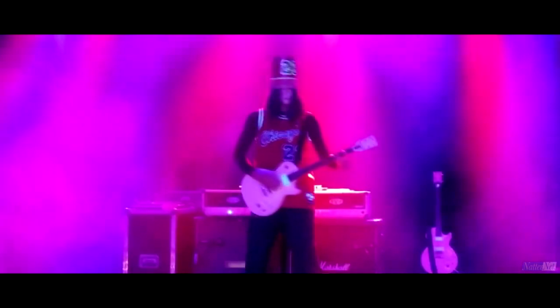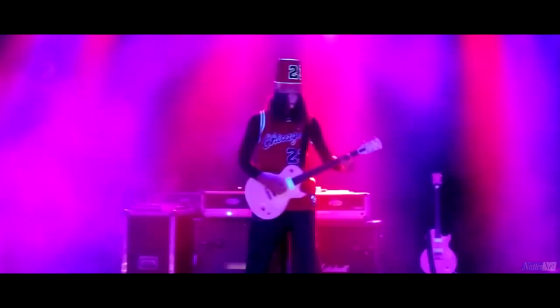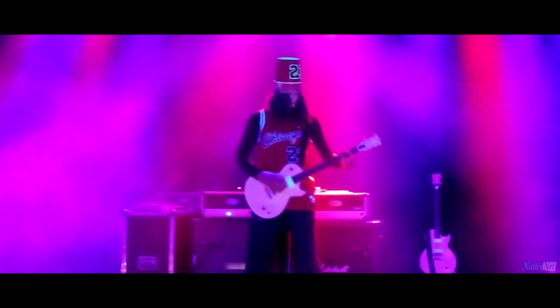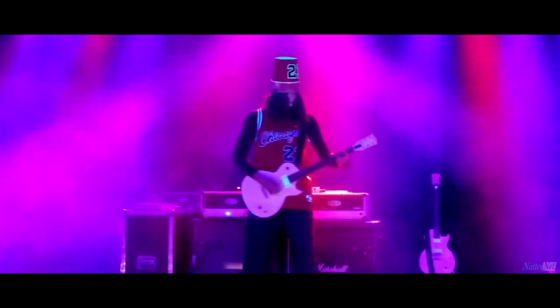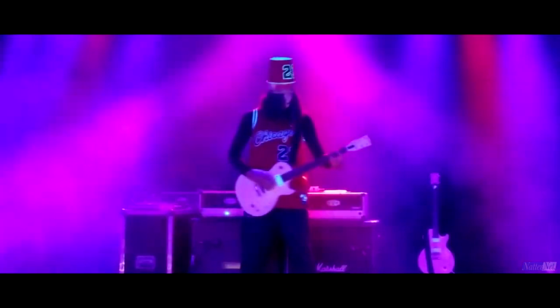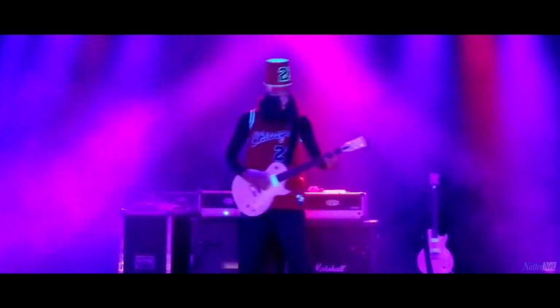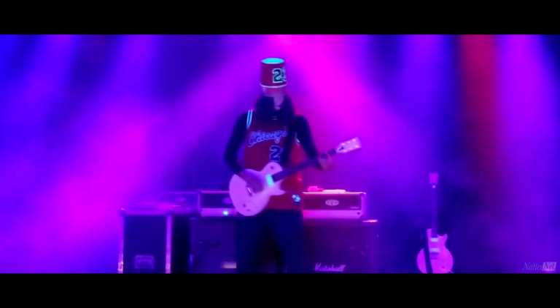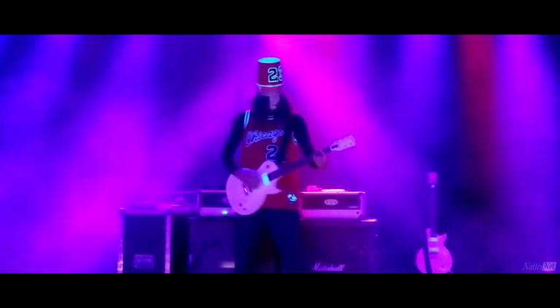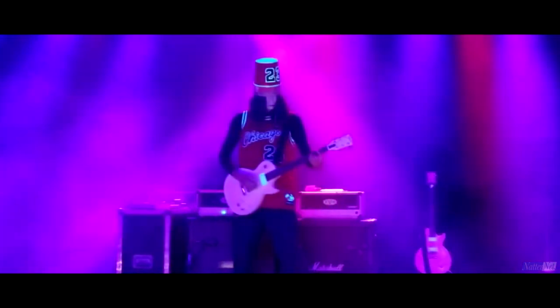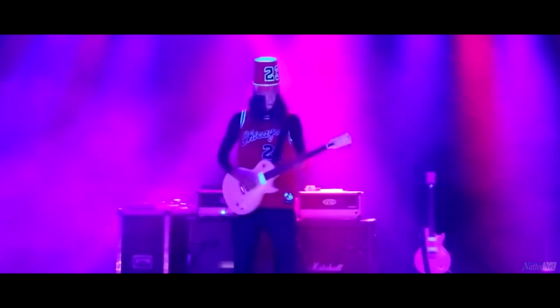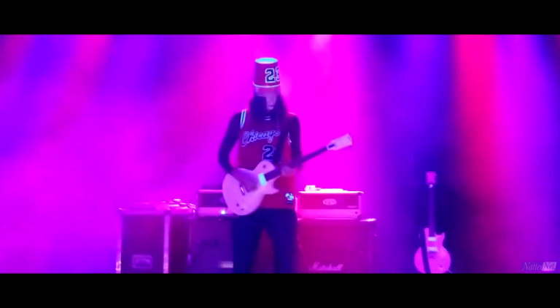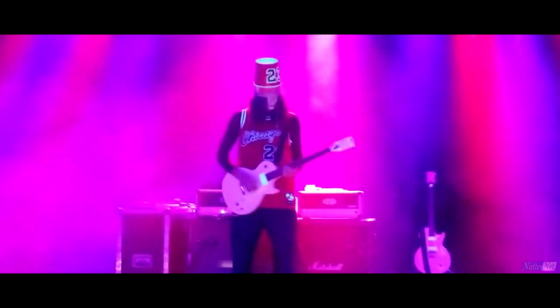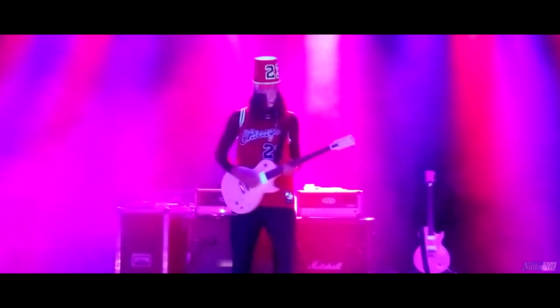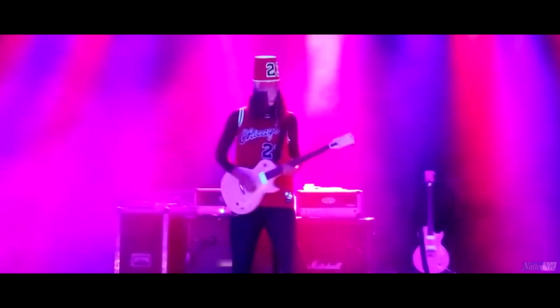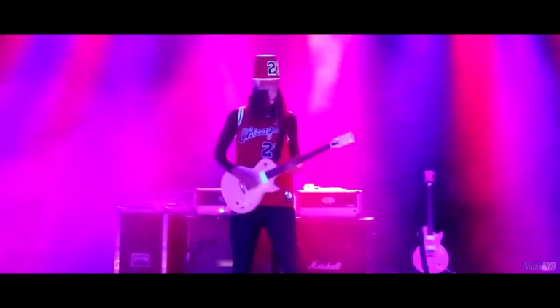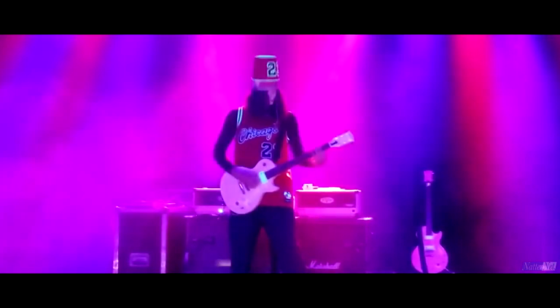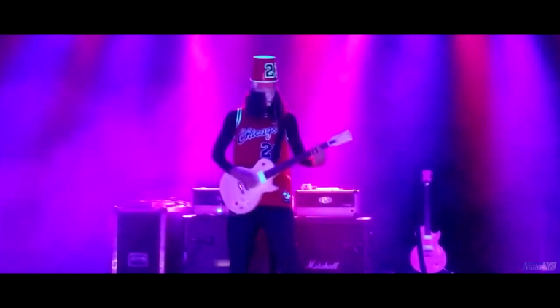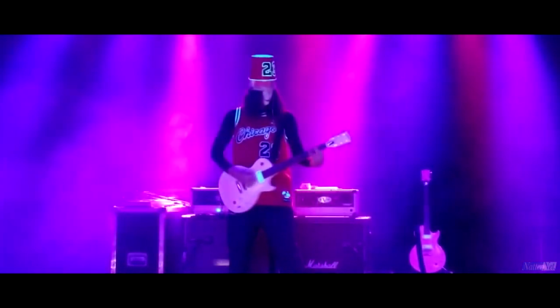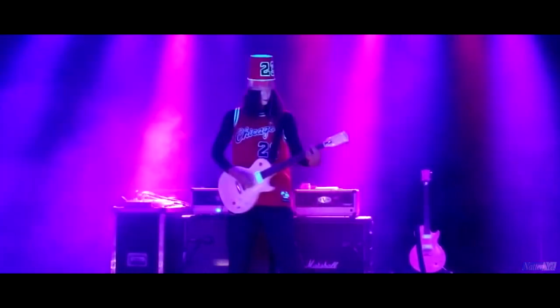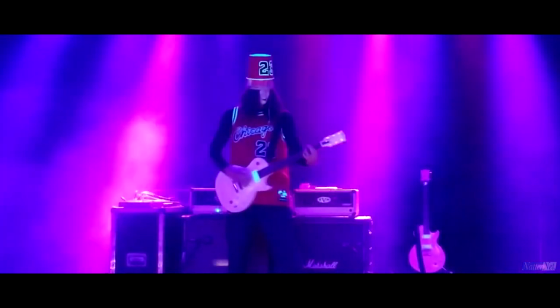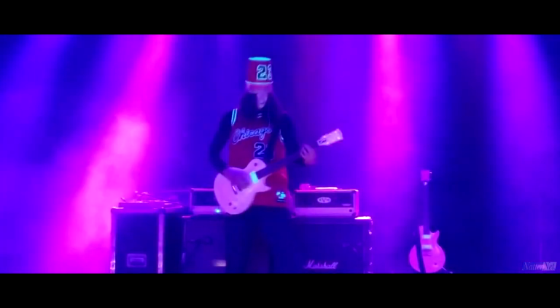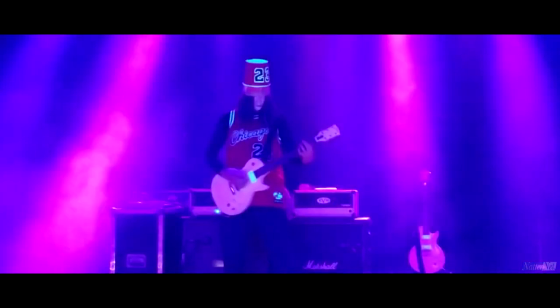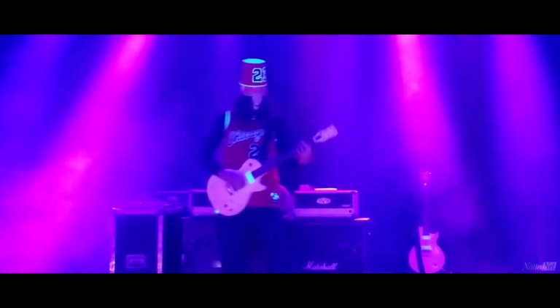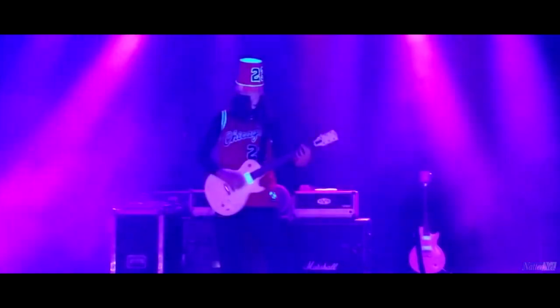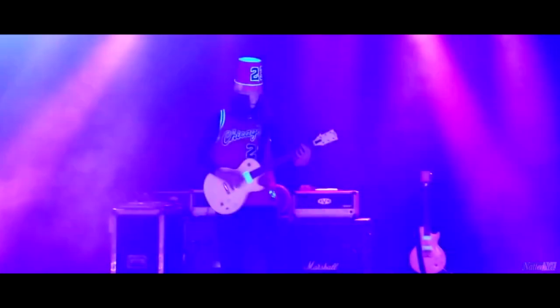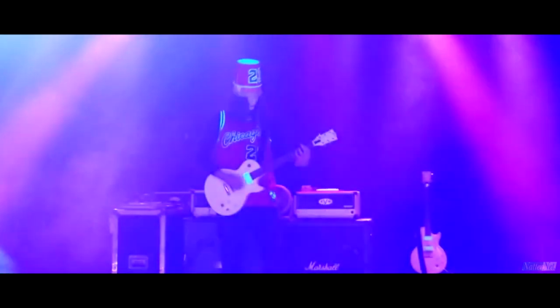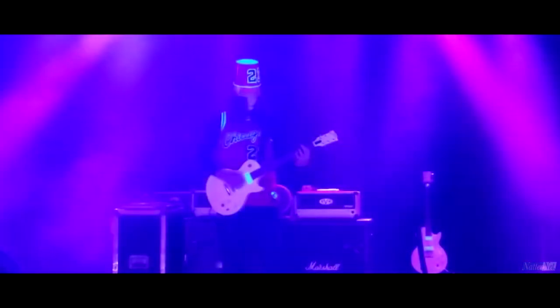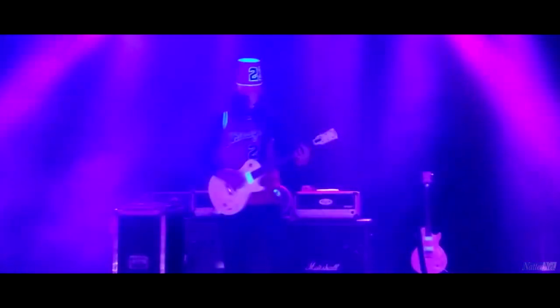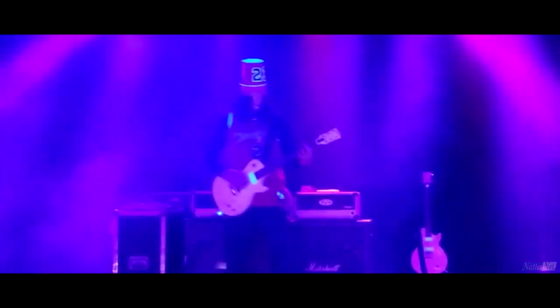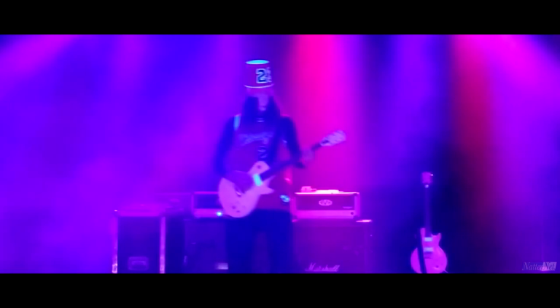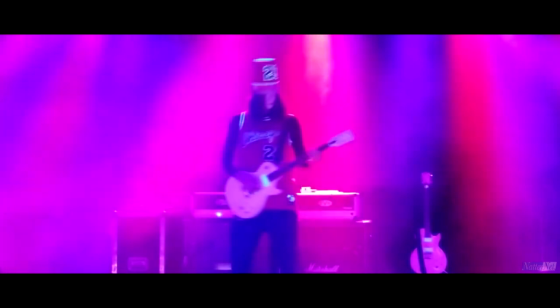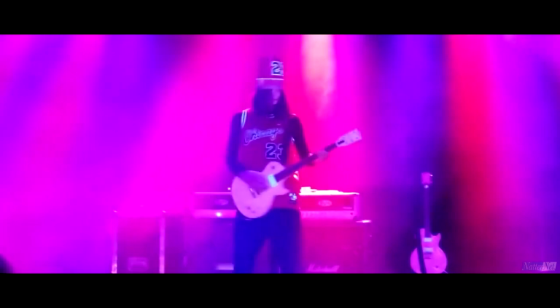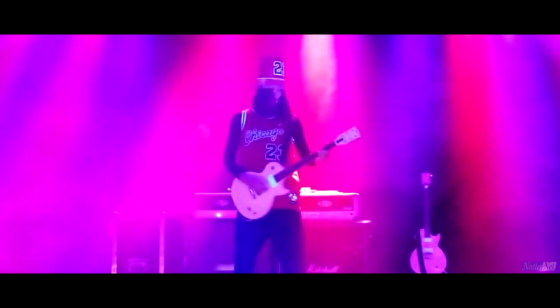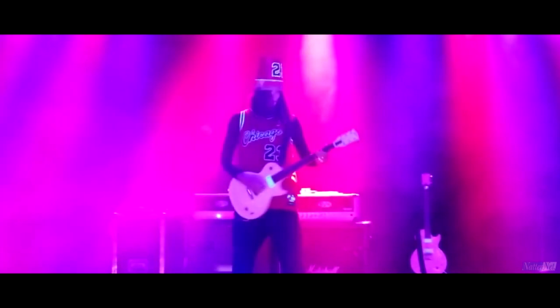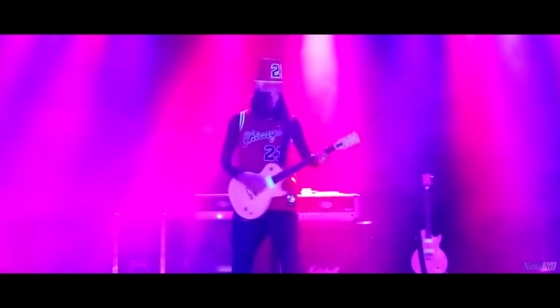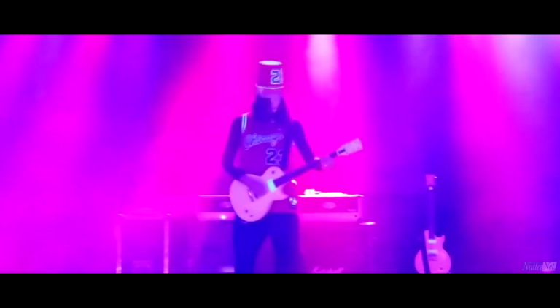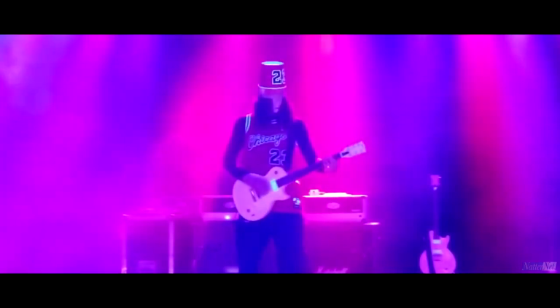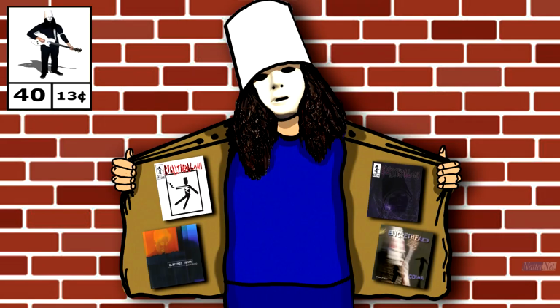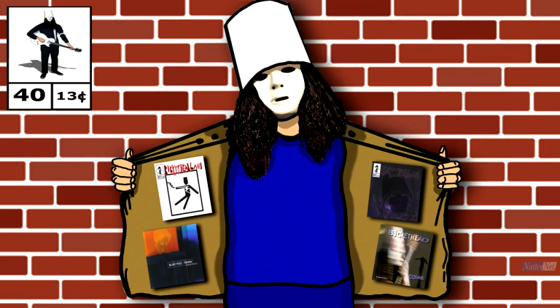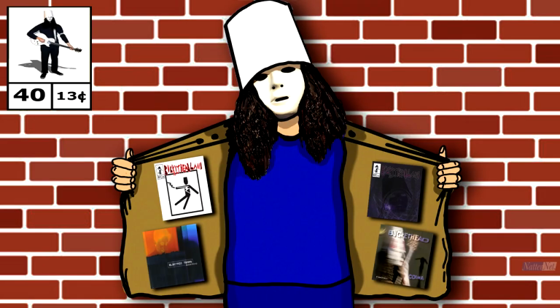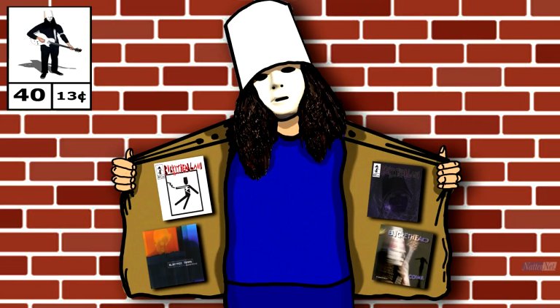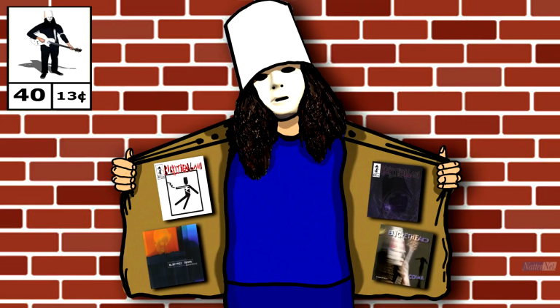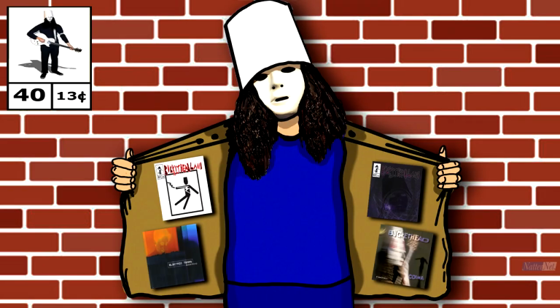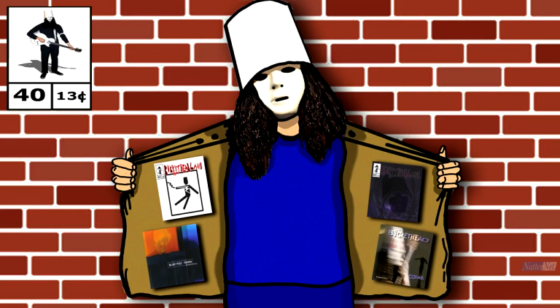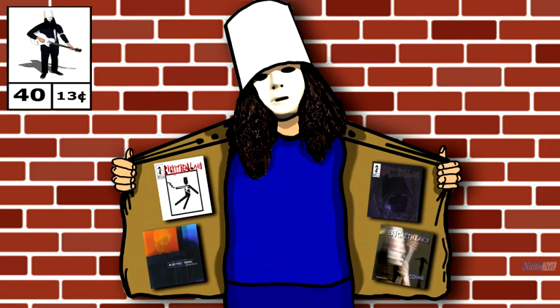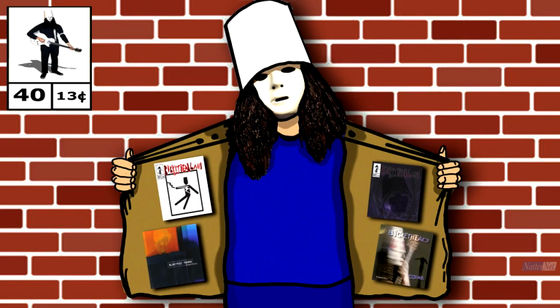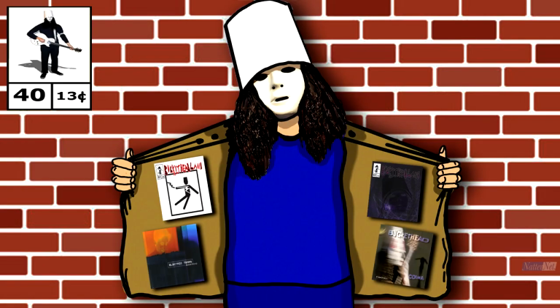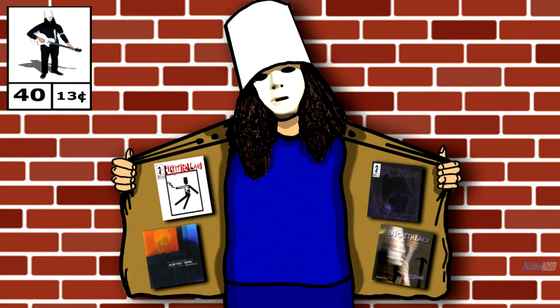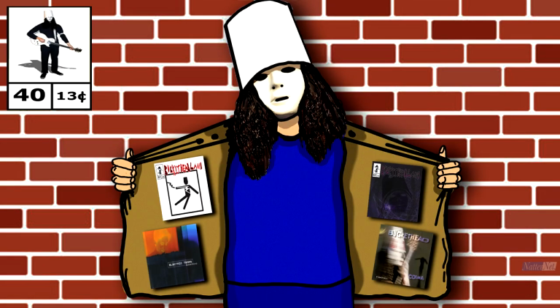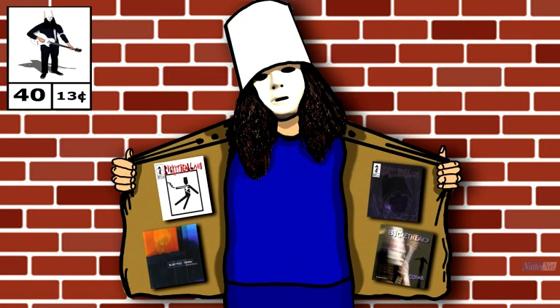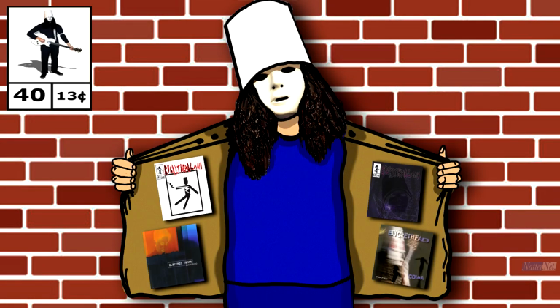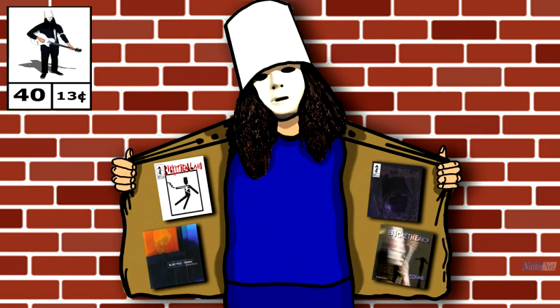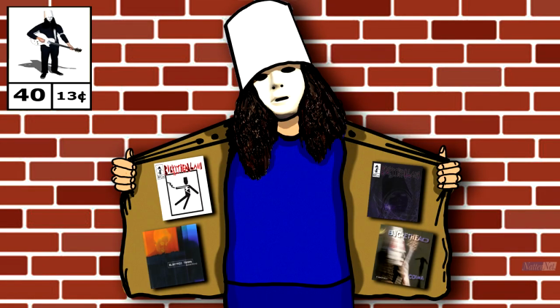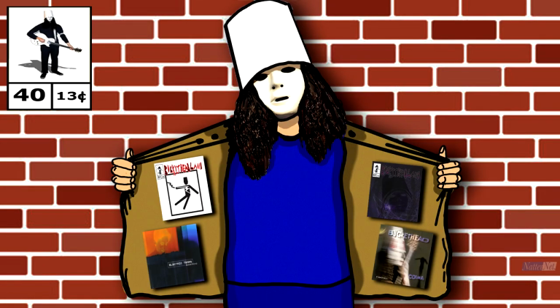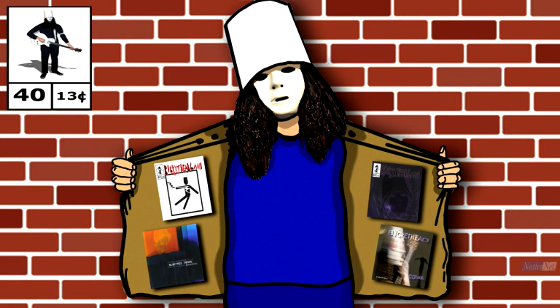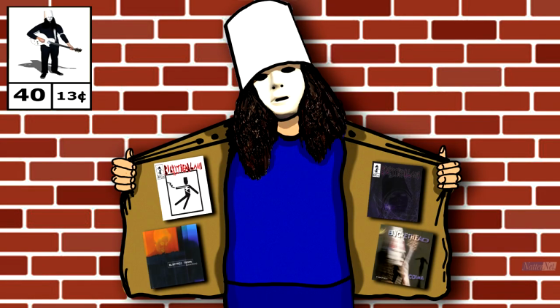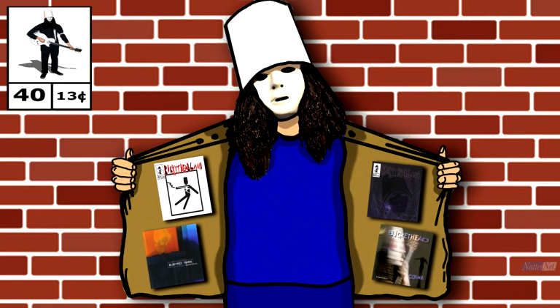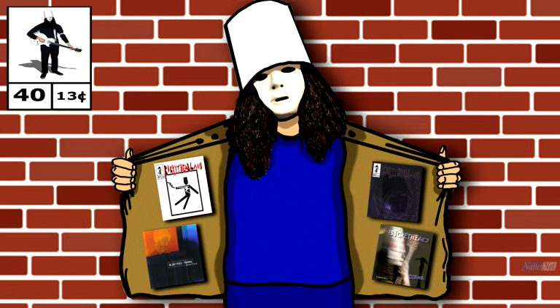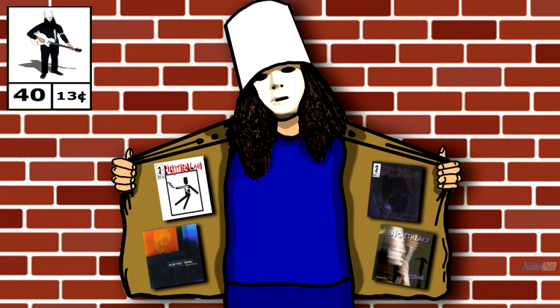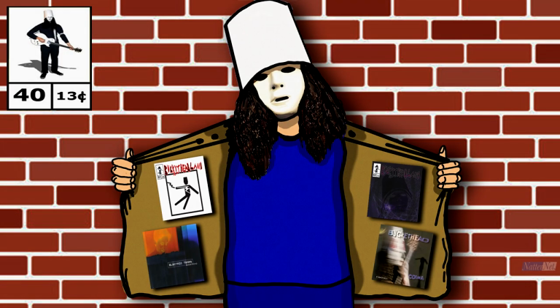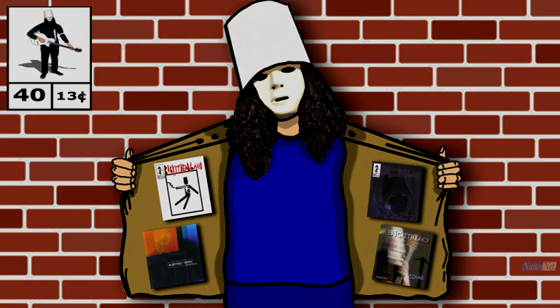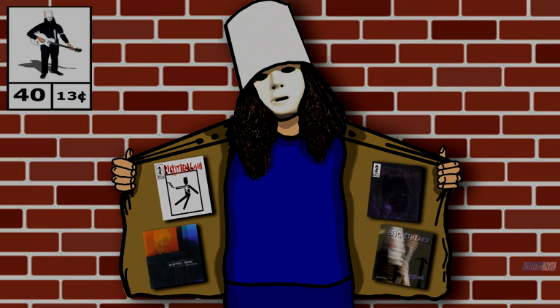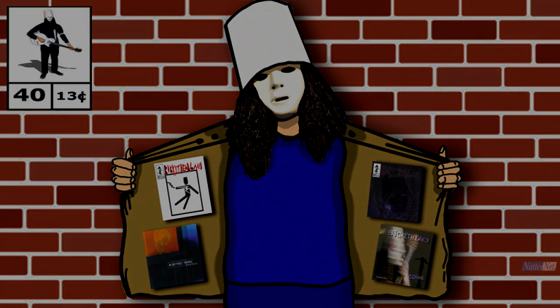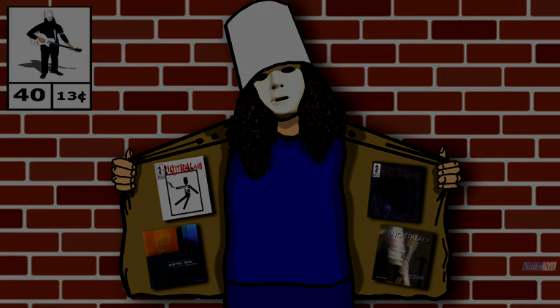Buckethead's Coat of Charms is a glorious tale of rhythm and delay.